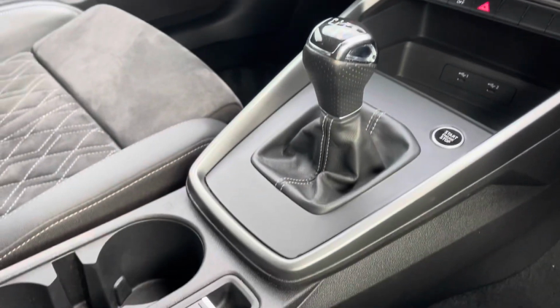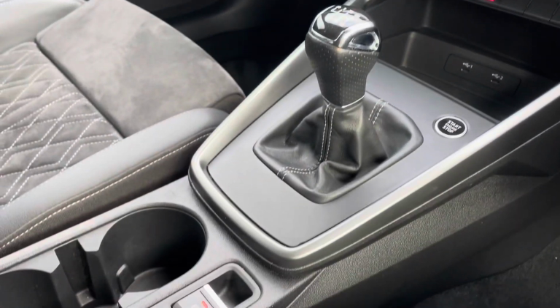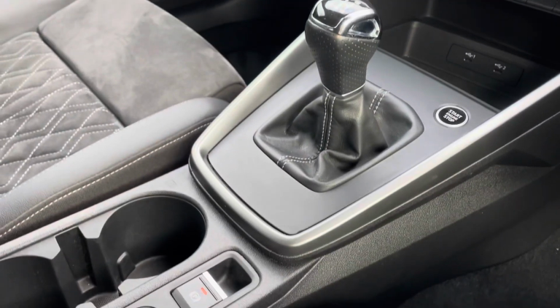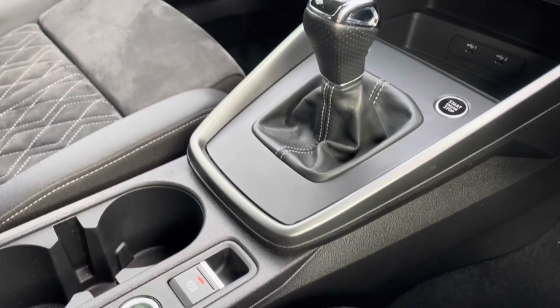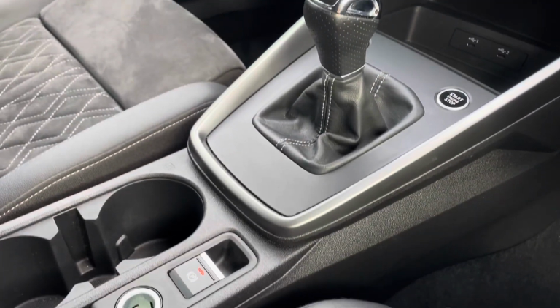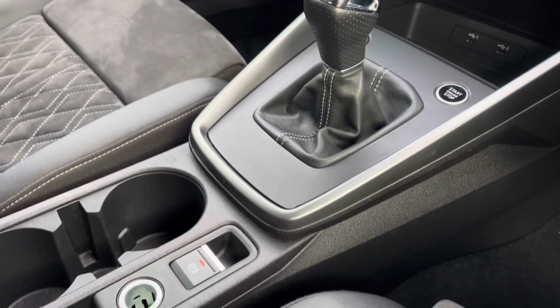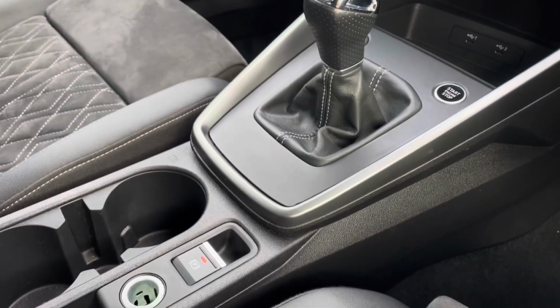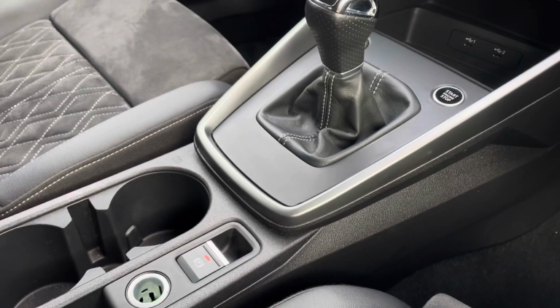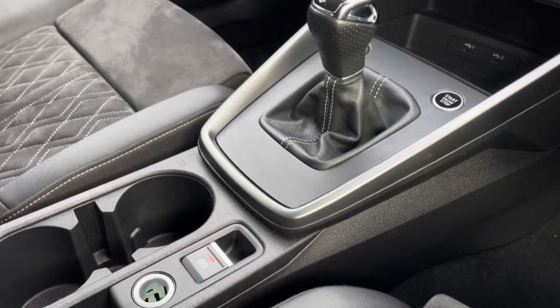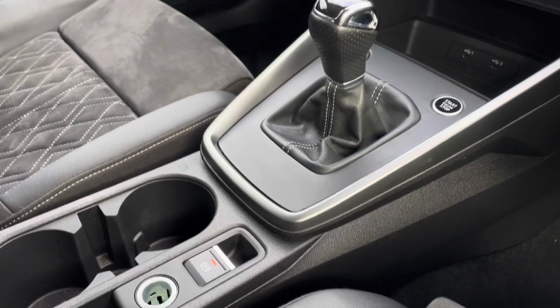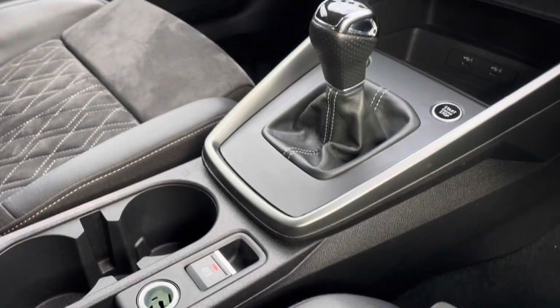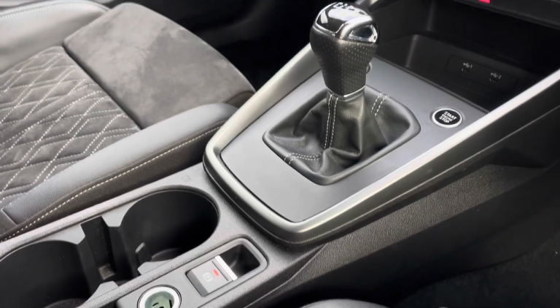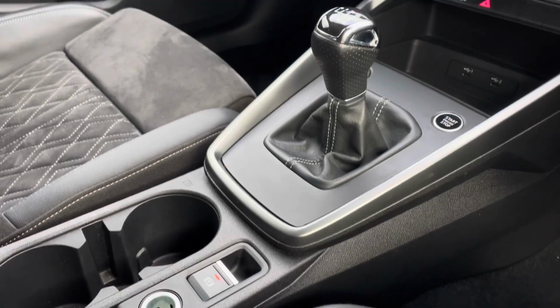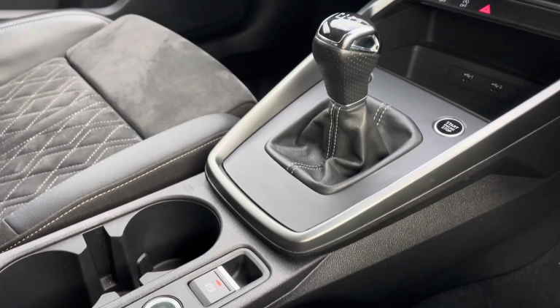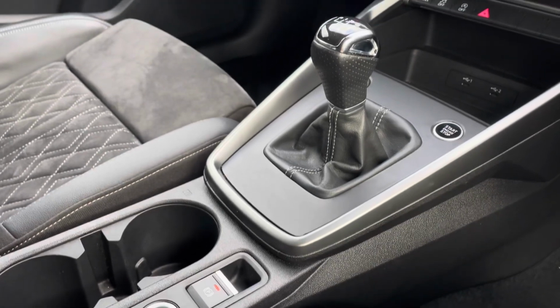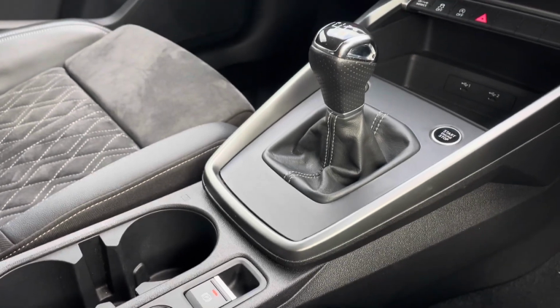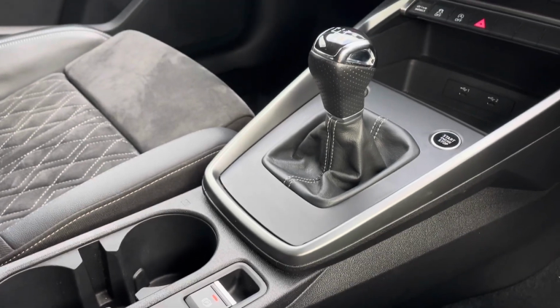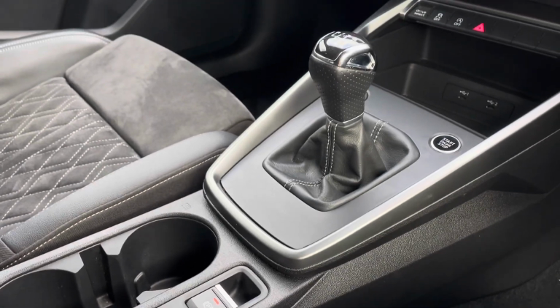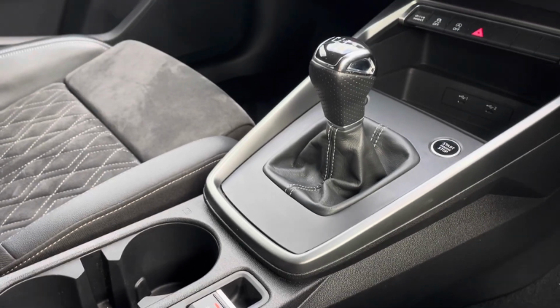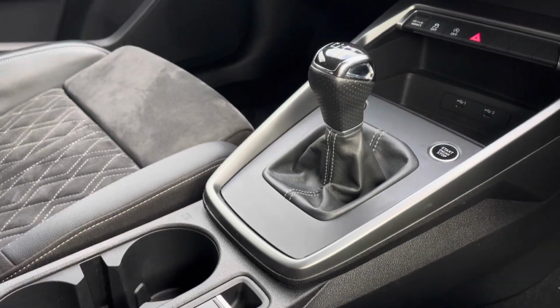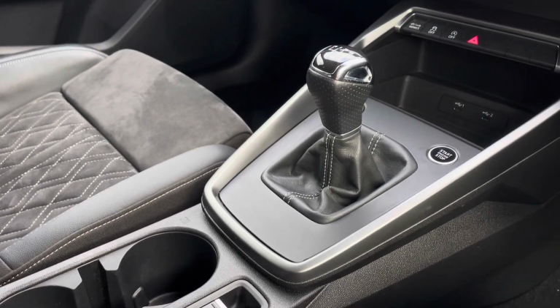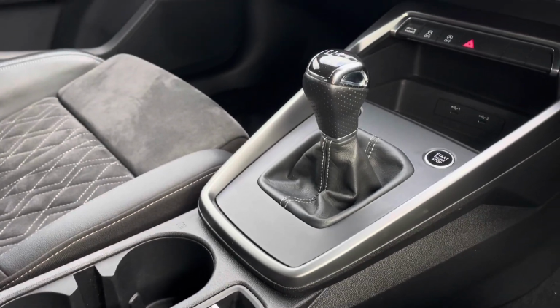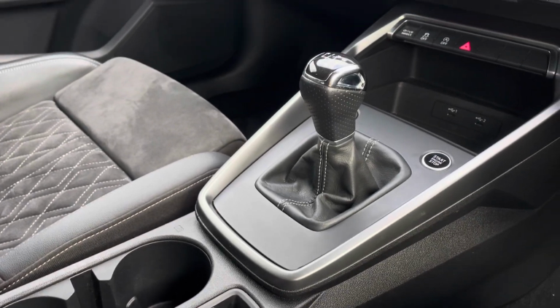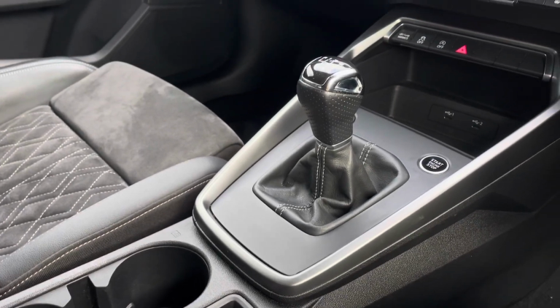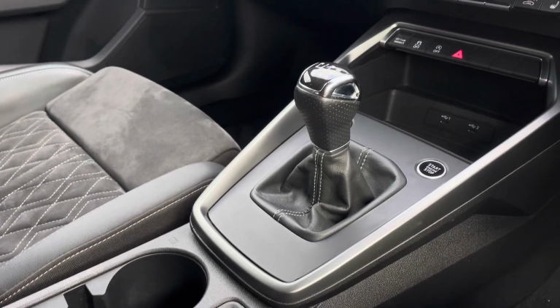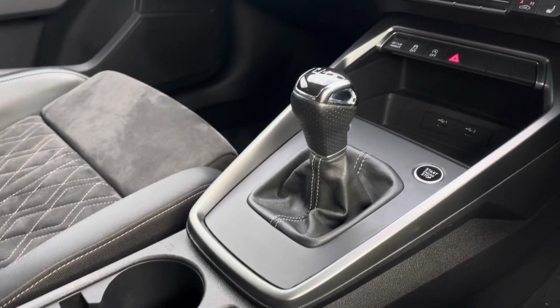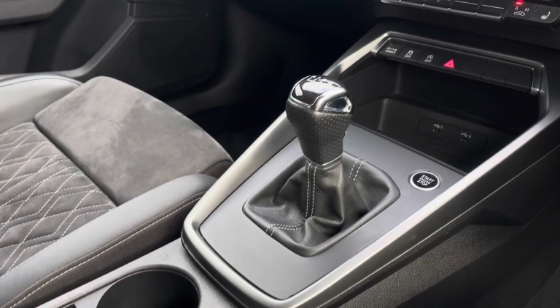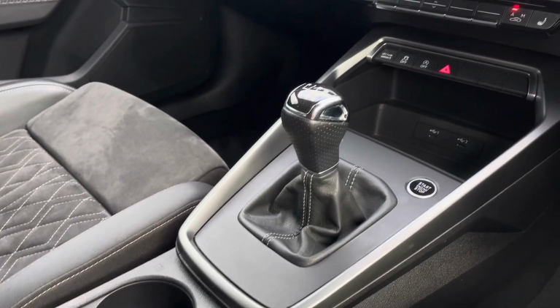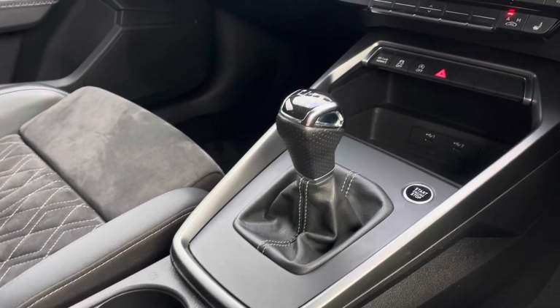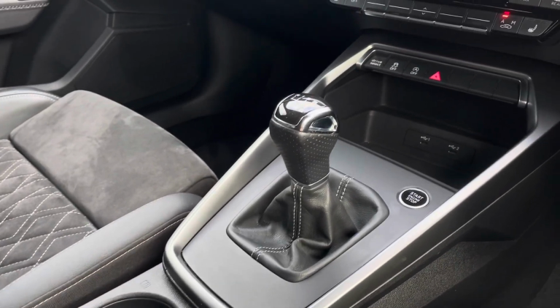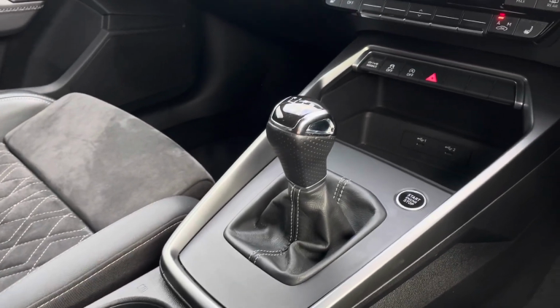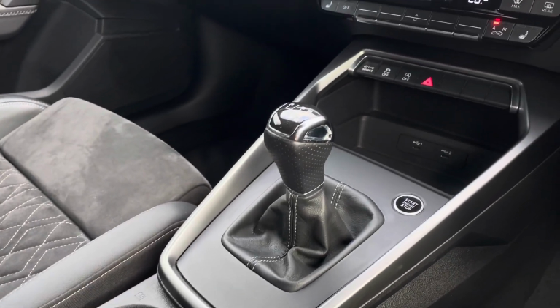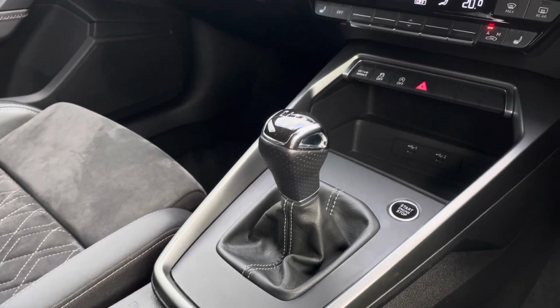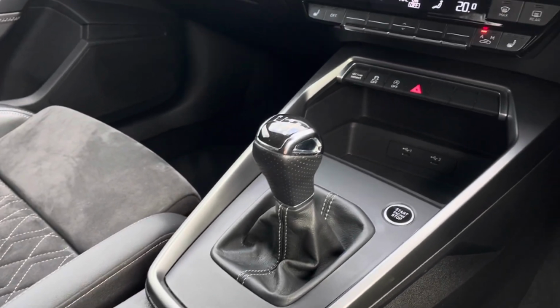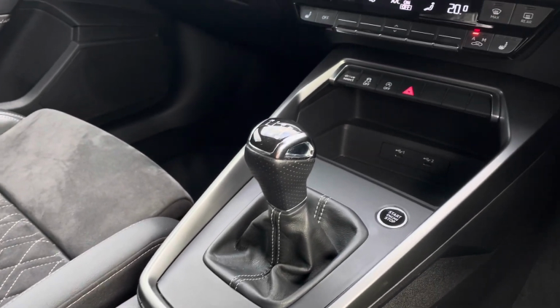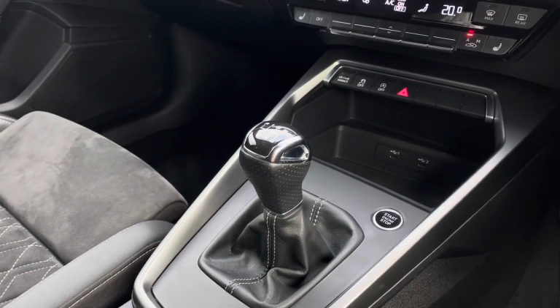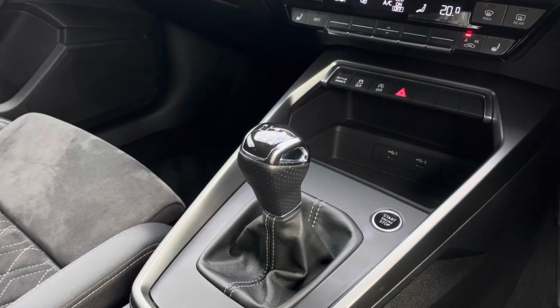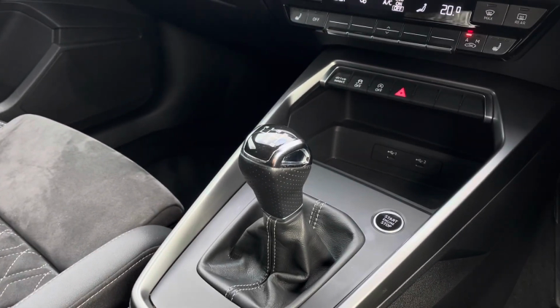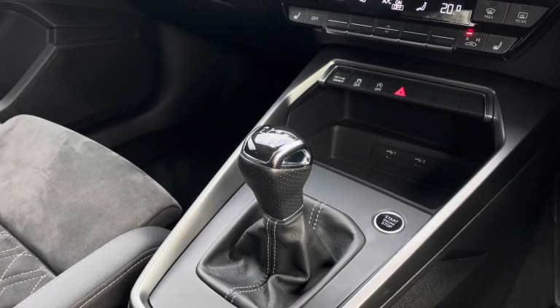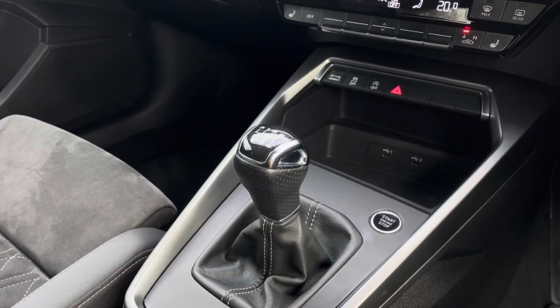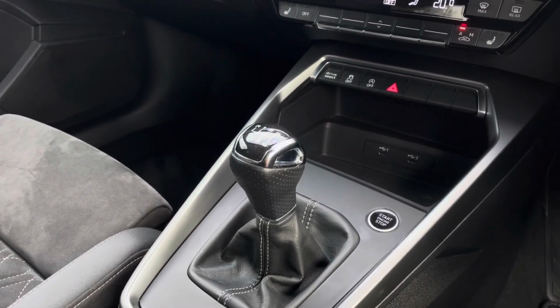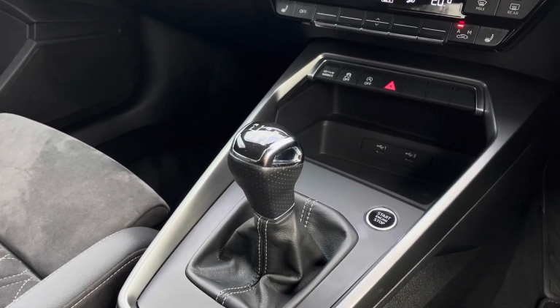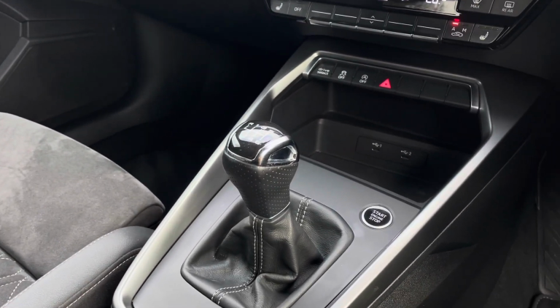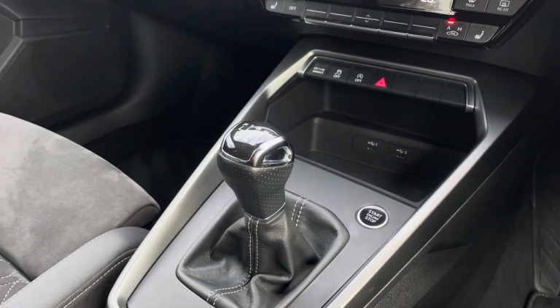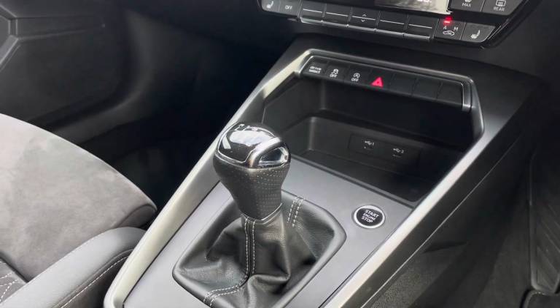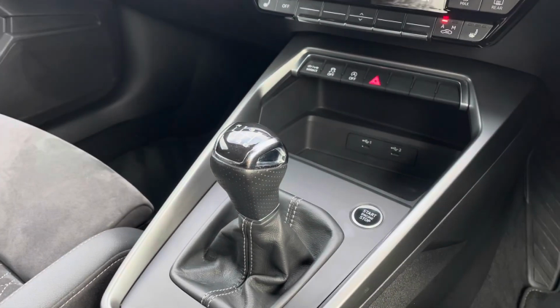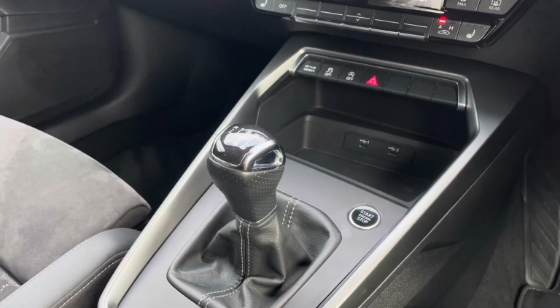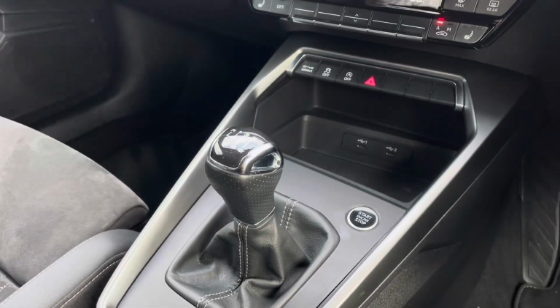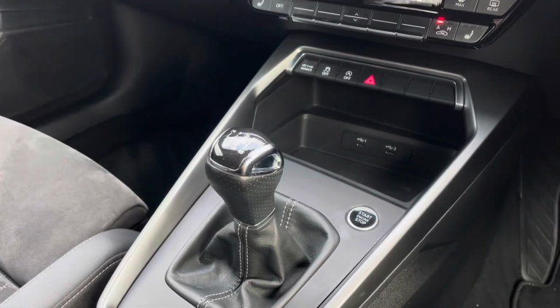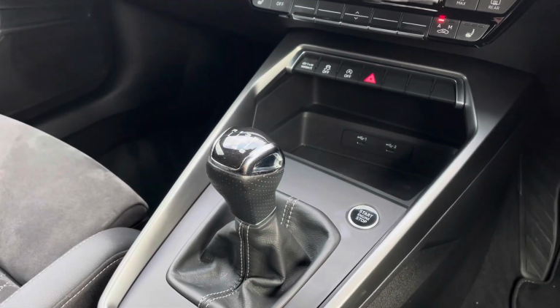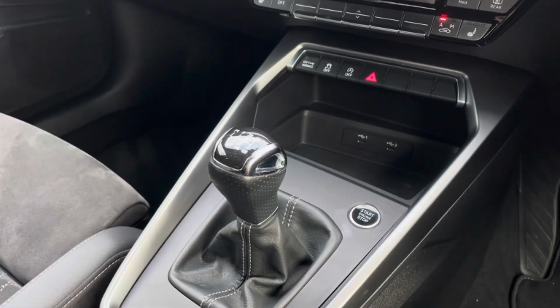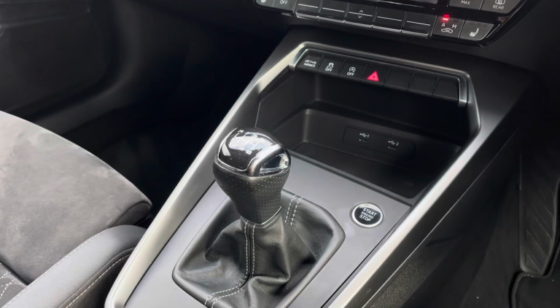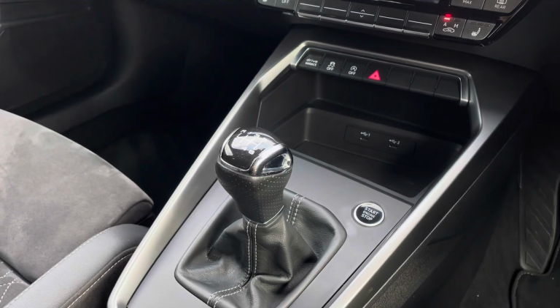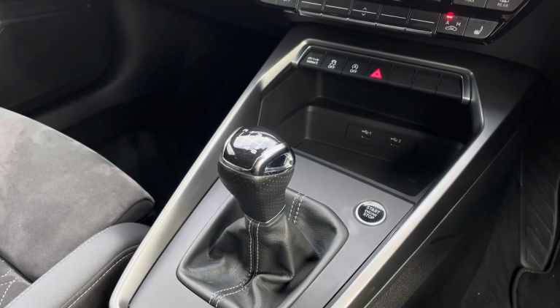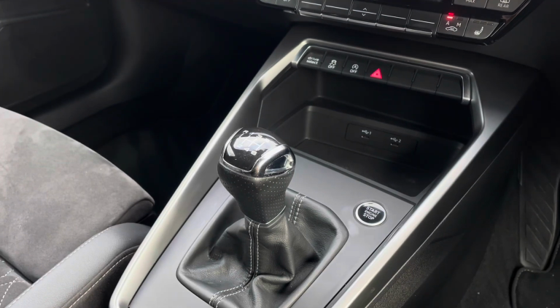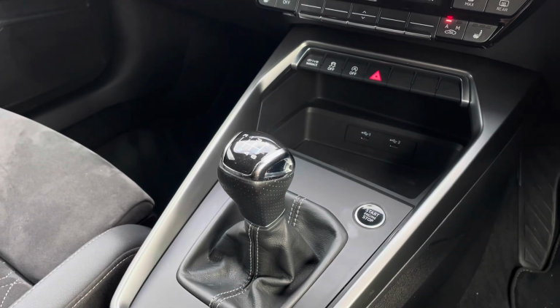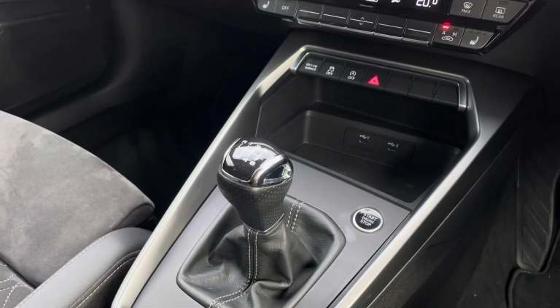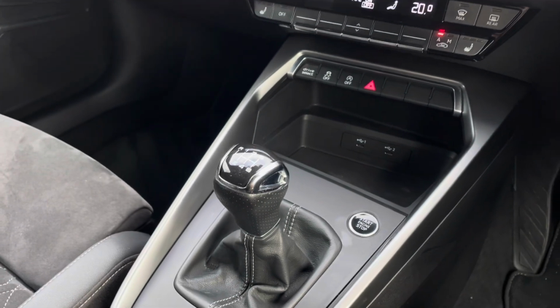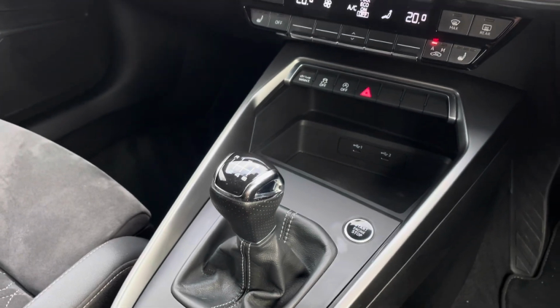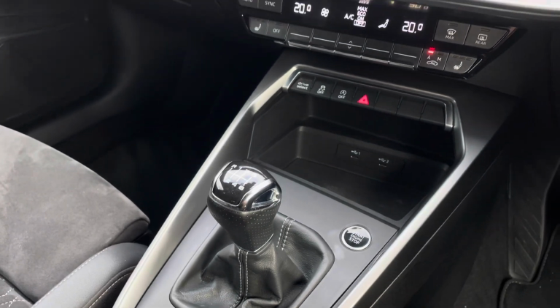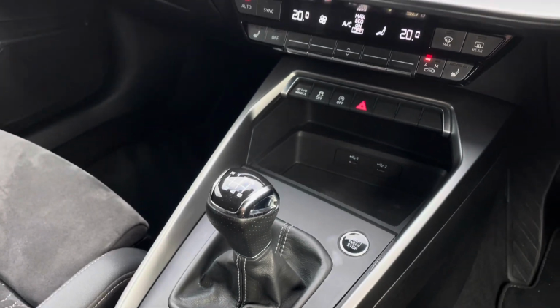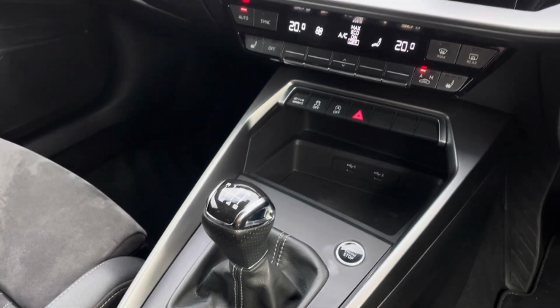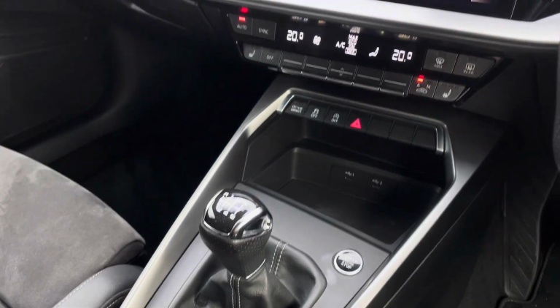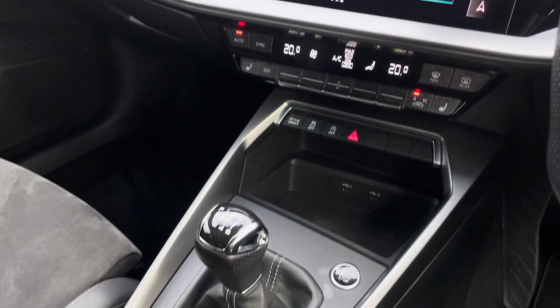Moving down into the centre console, you have two USB-C ports and a 12-volt socket, as well as the vehicle's 6-speed manual gear selector.